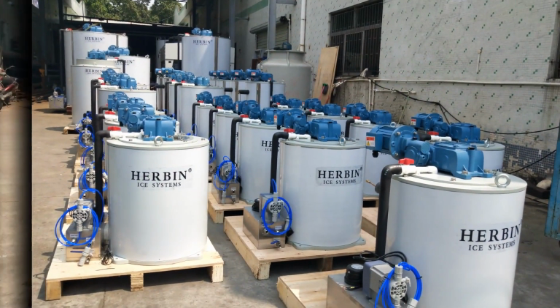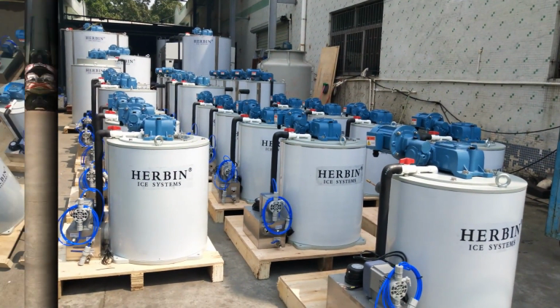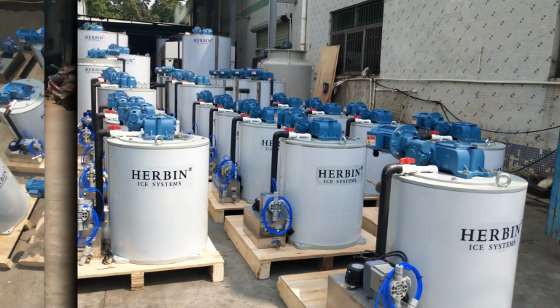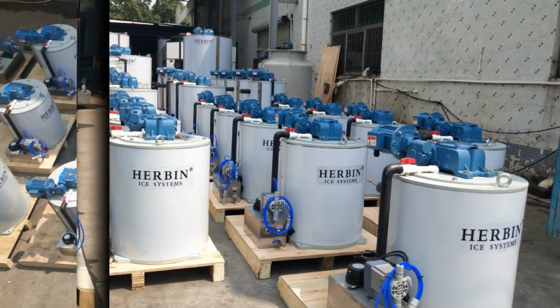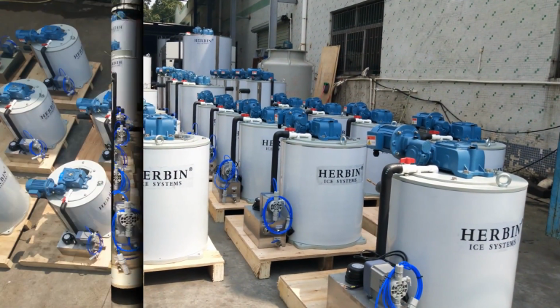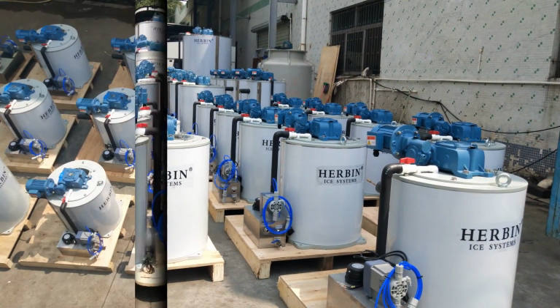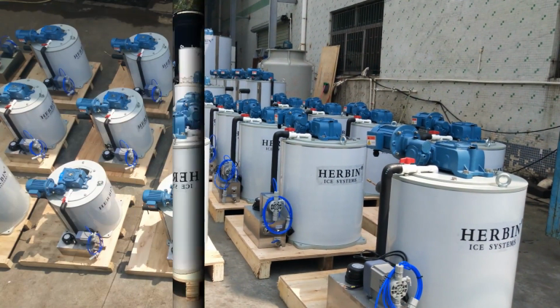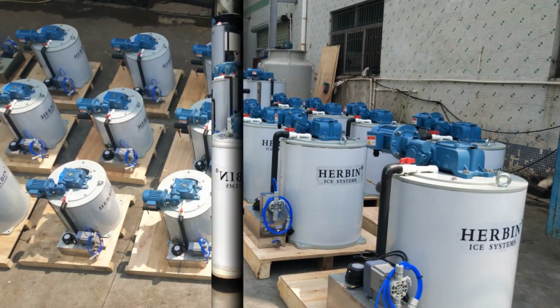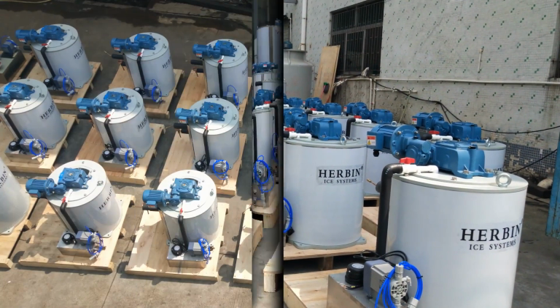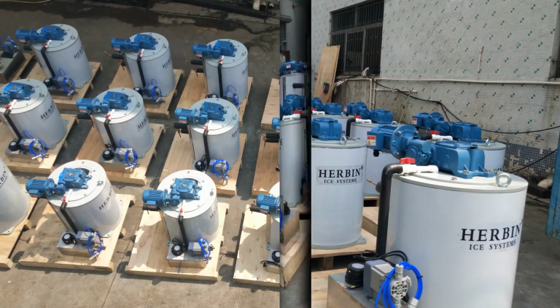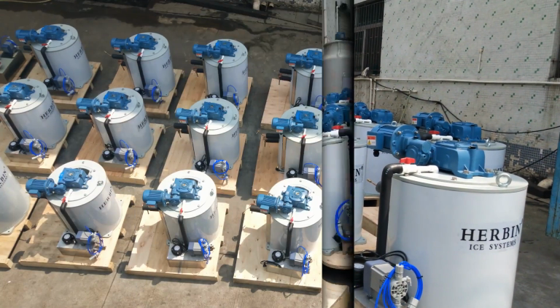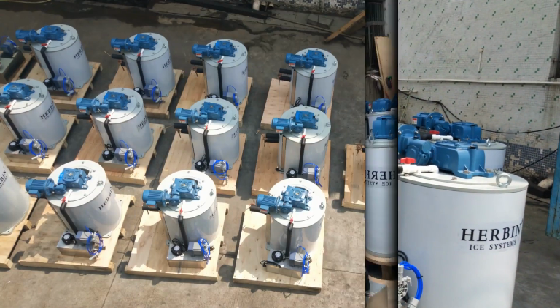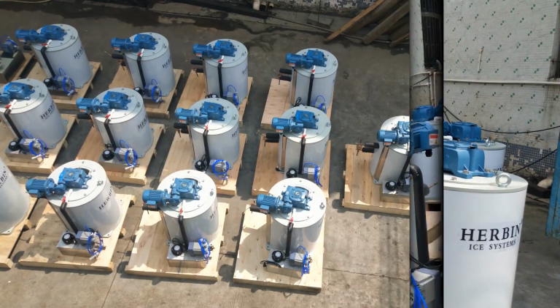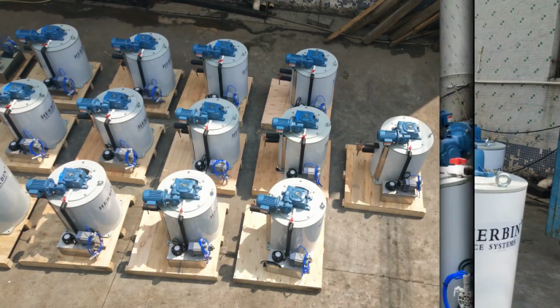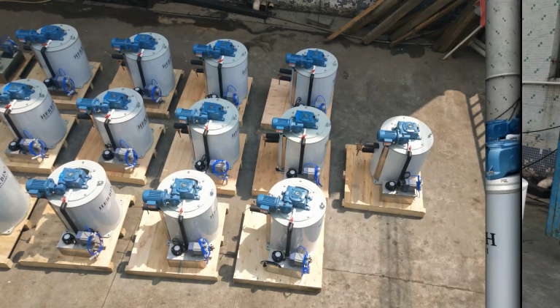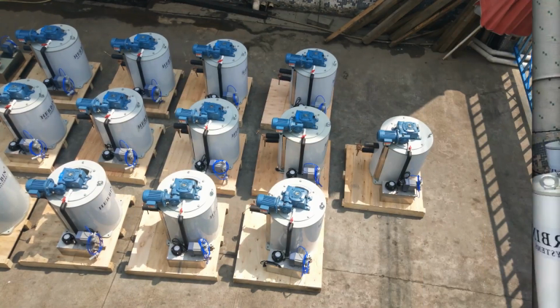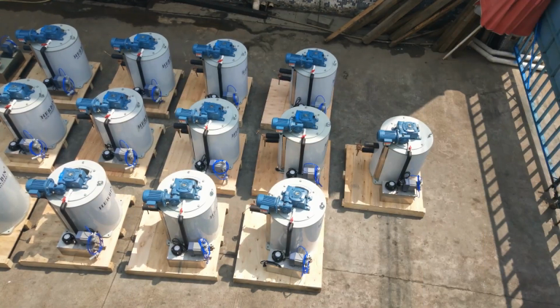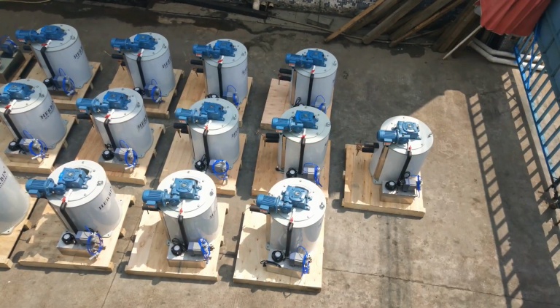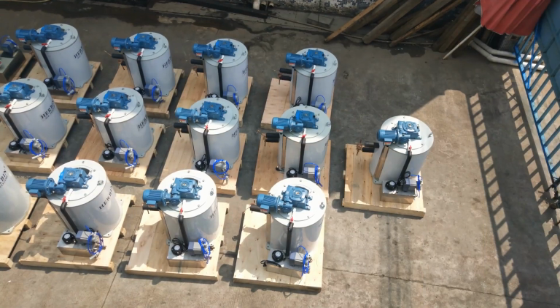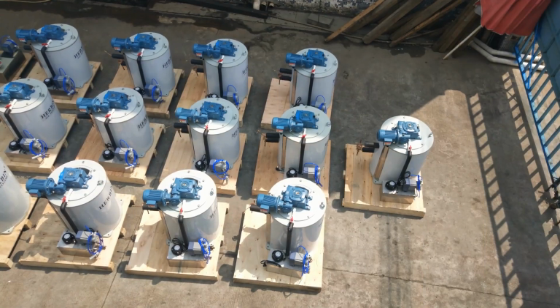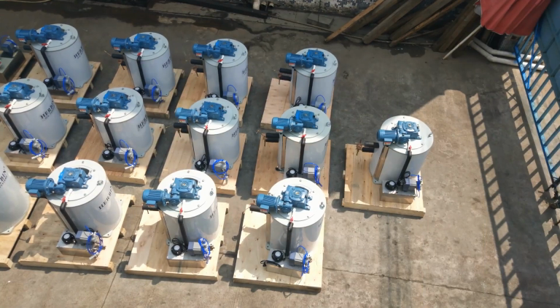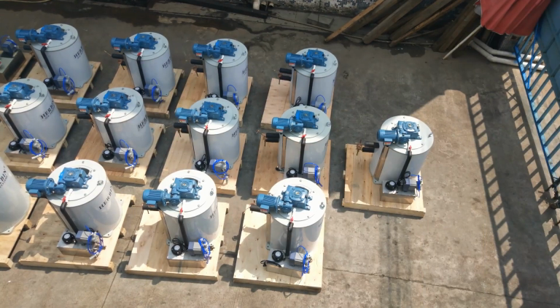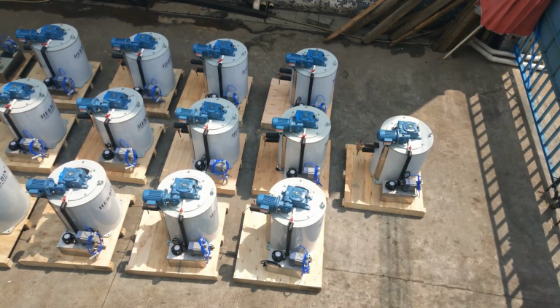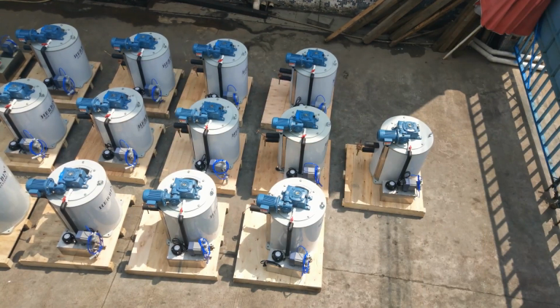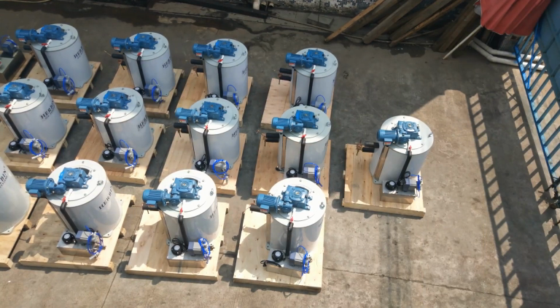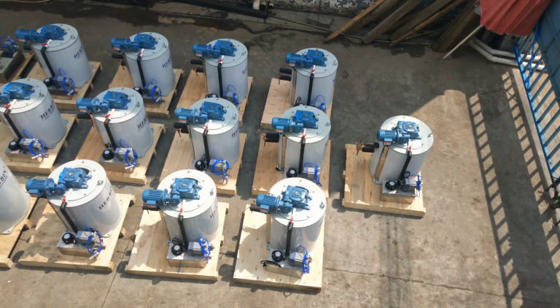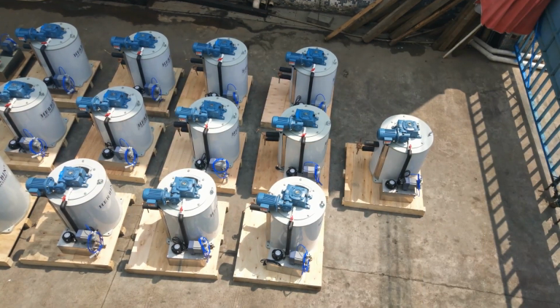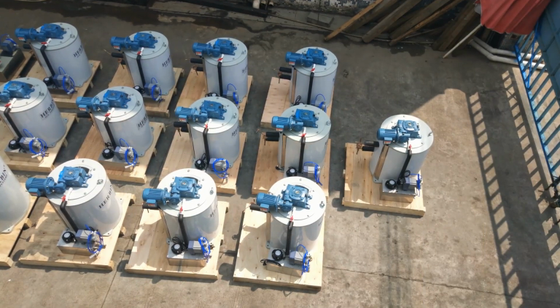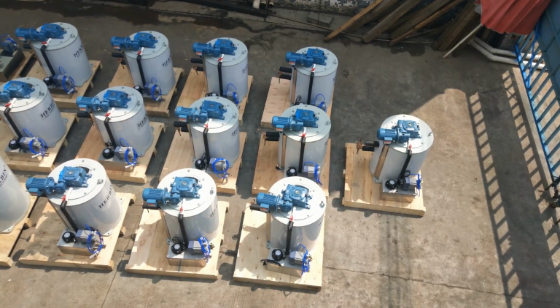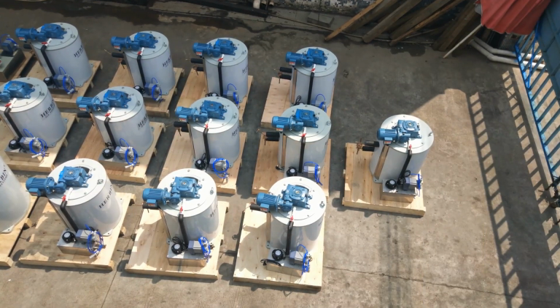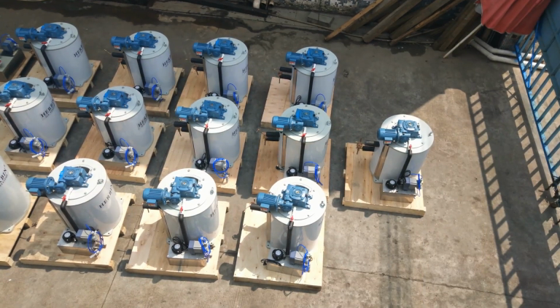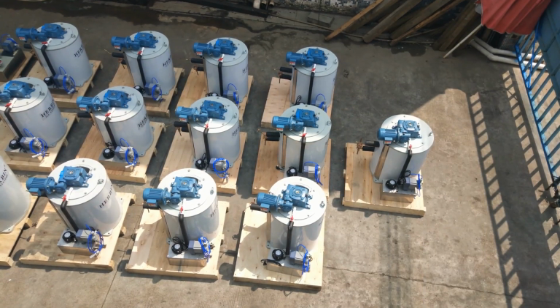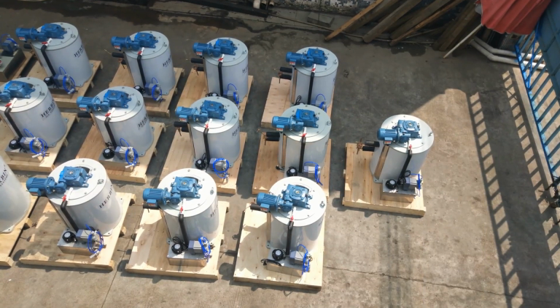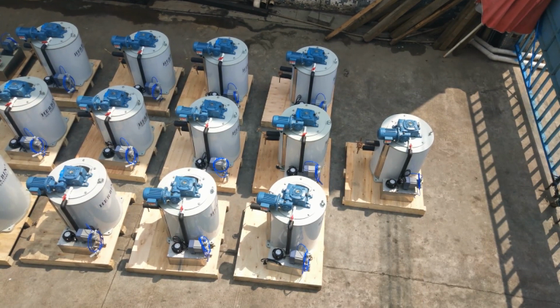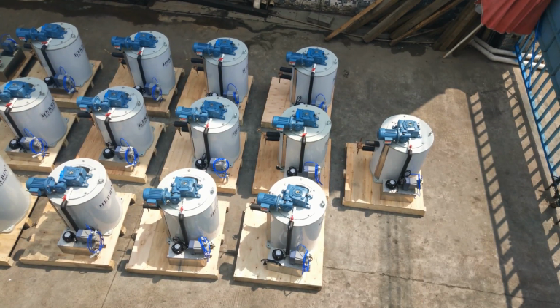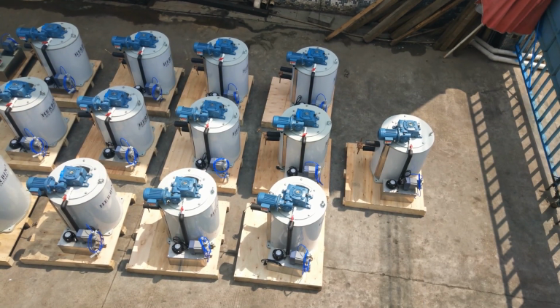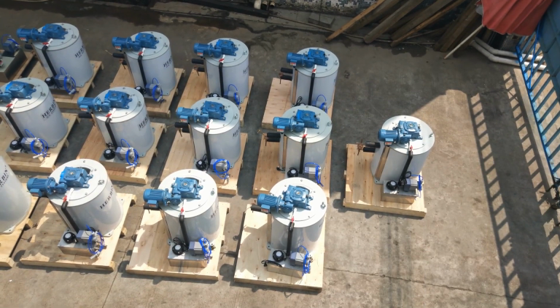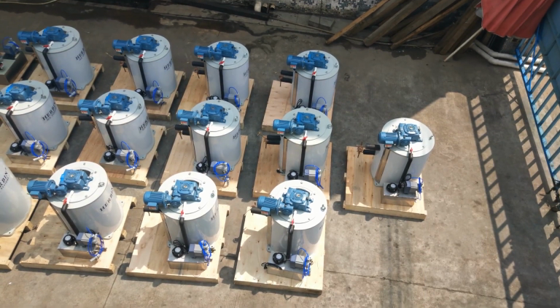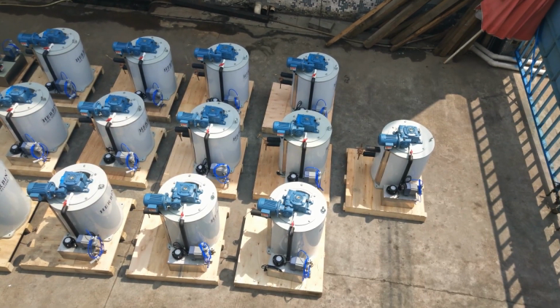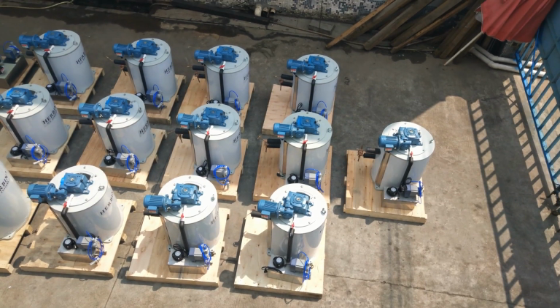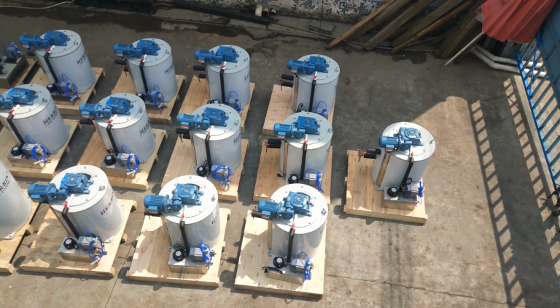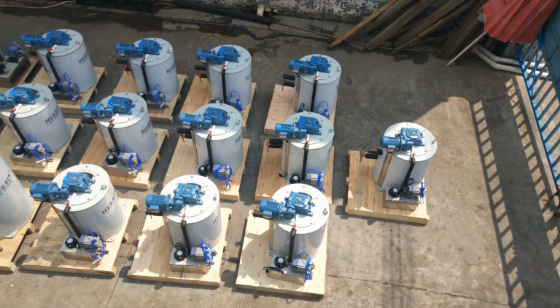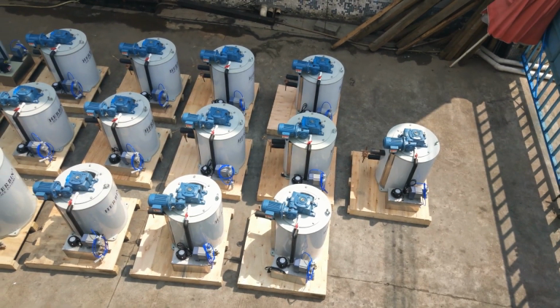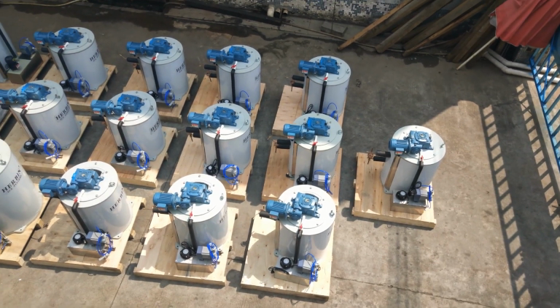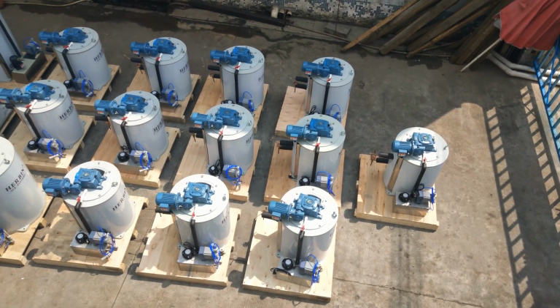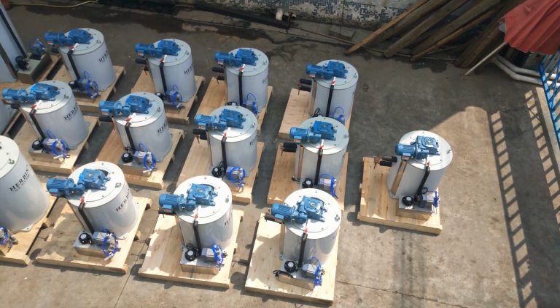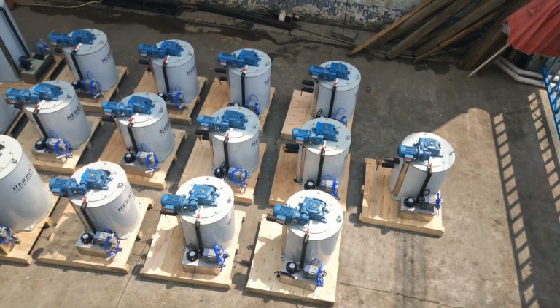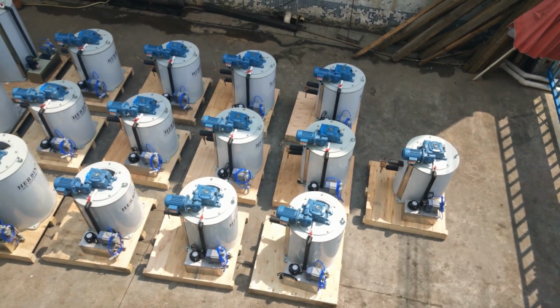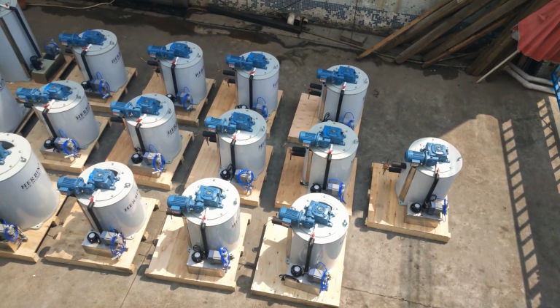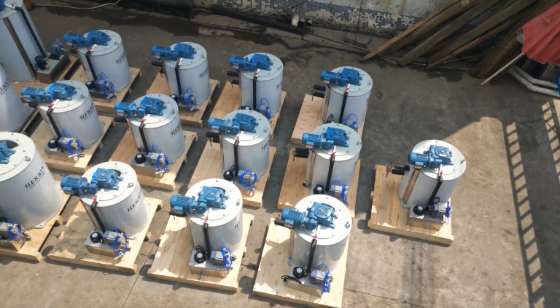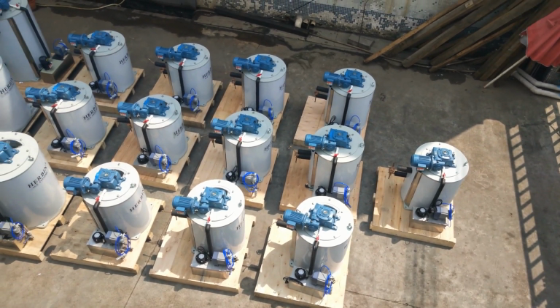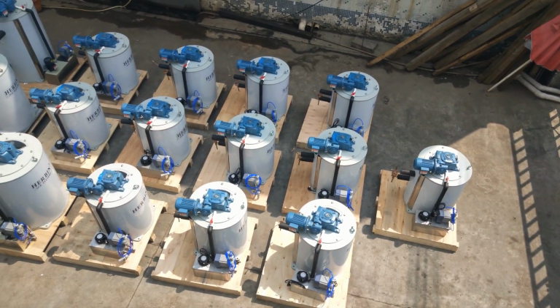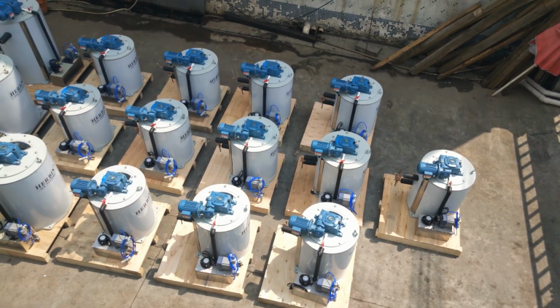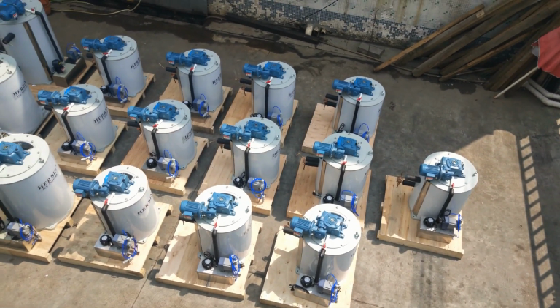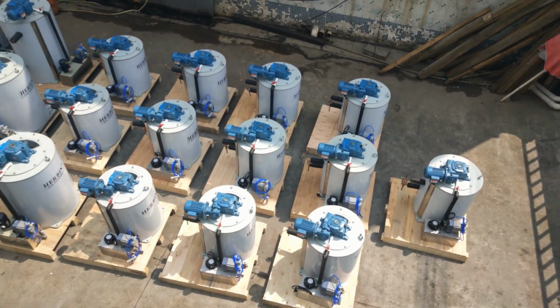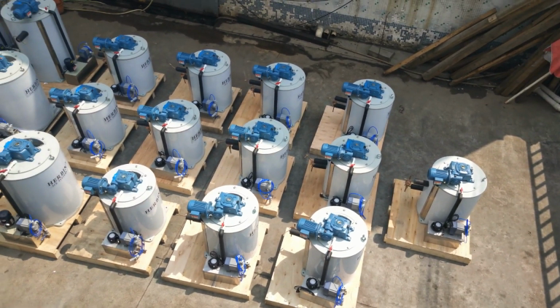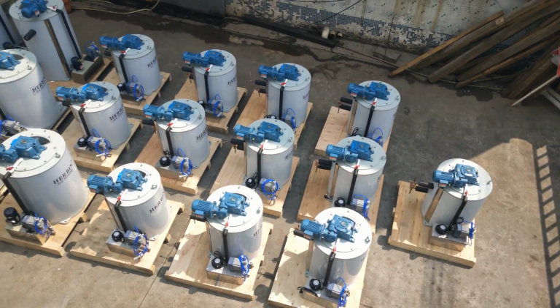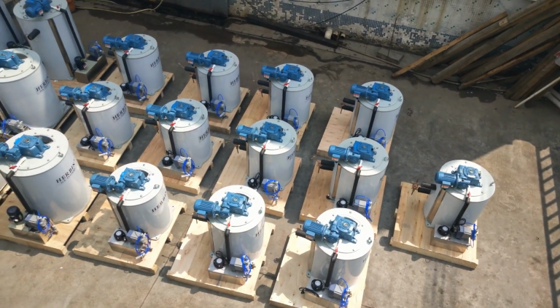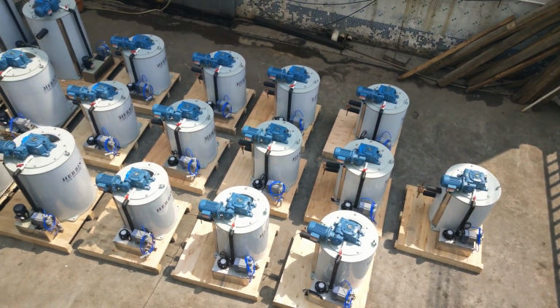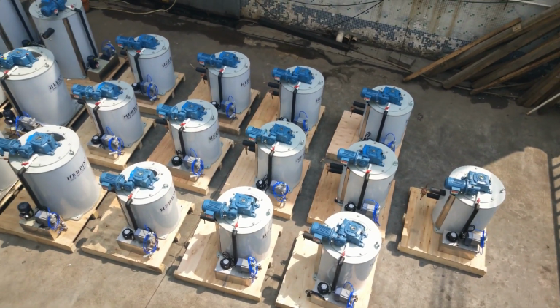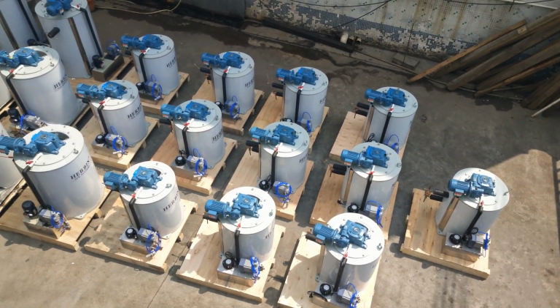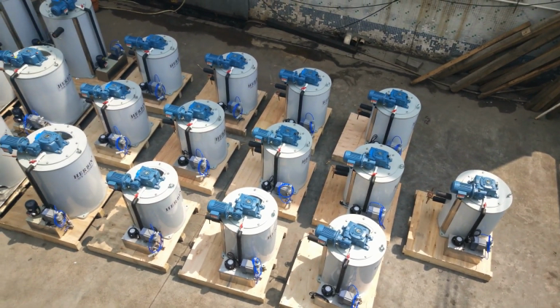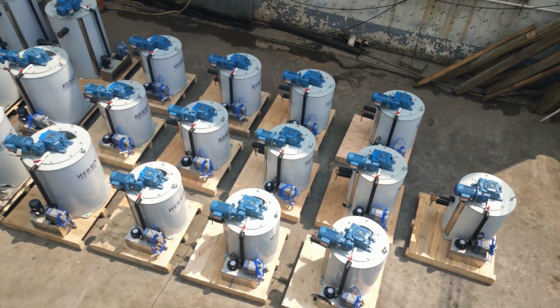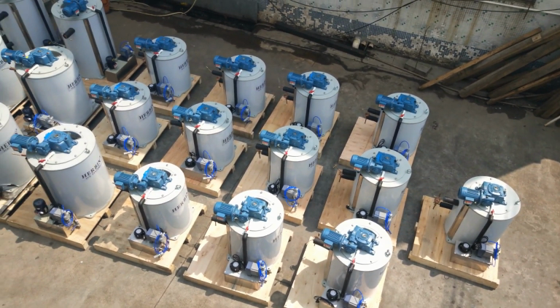Now let's check all the evaporators from another angle.